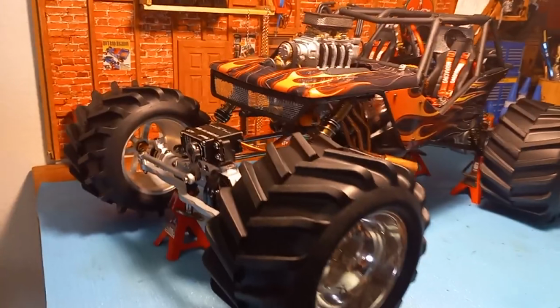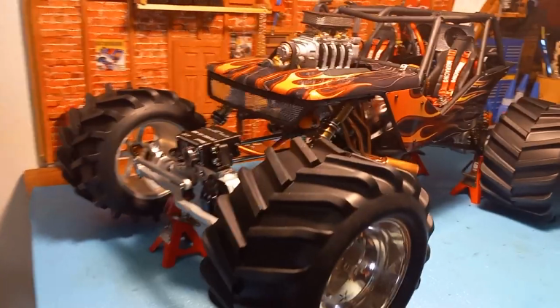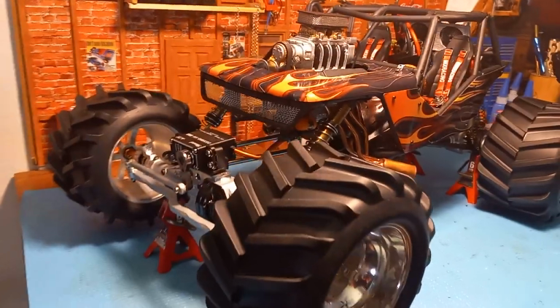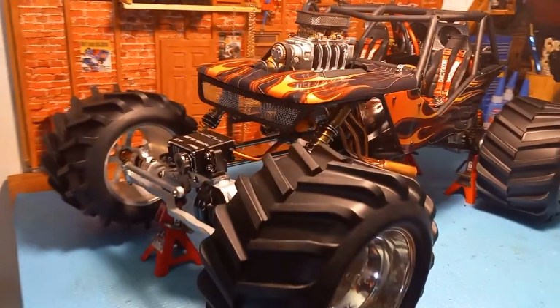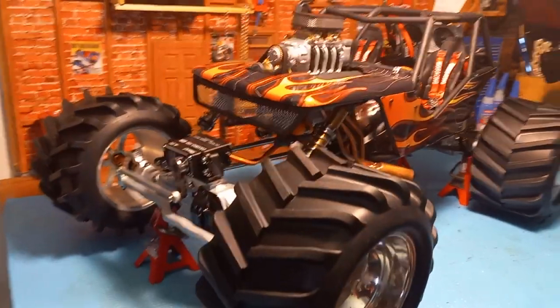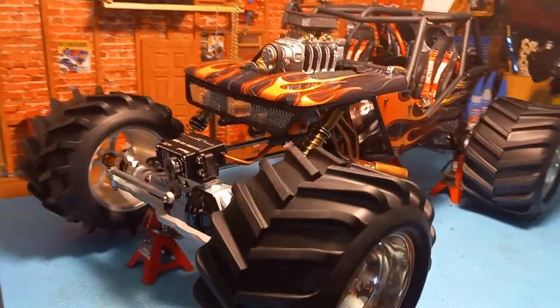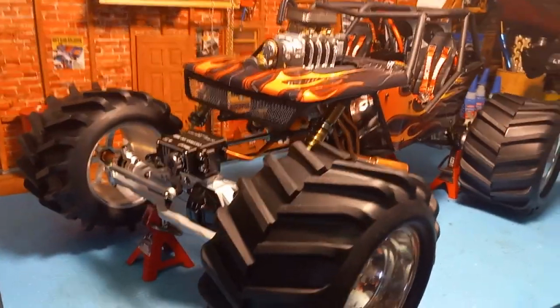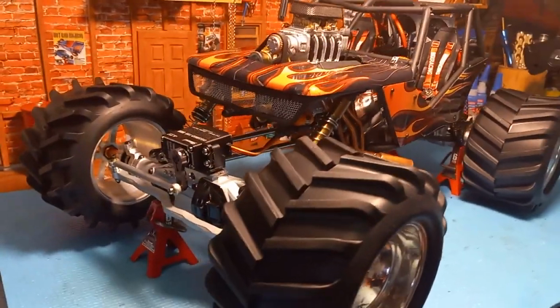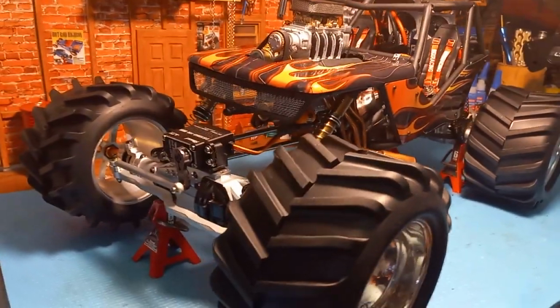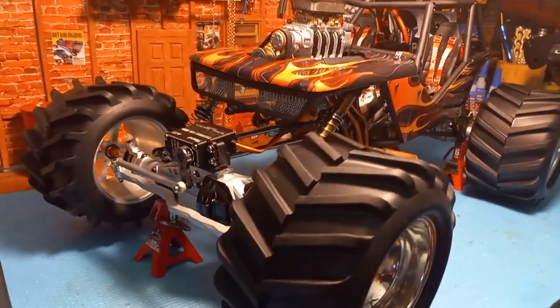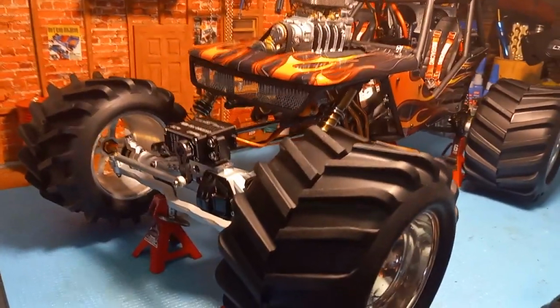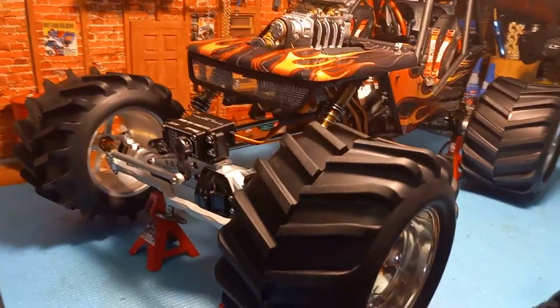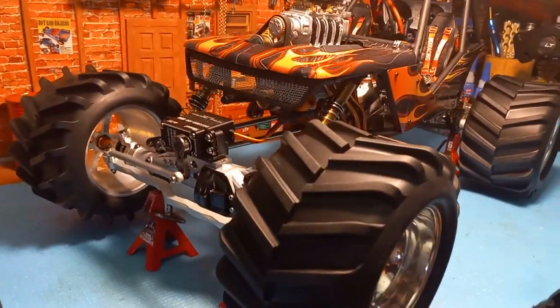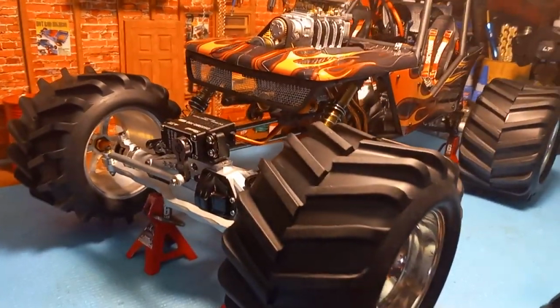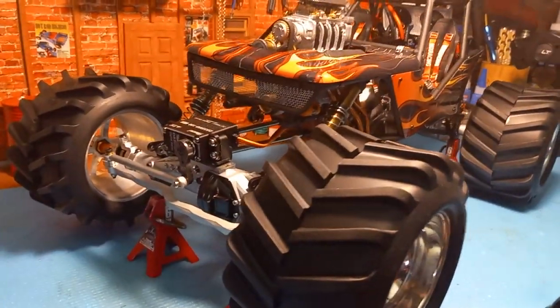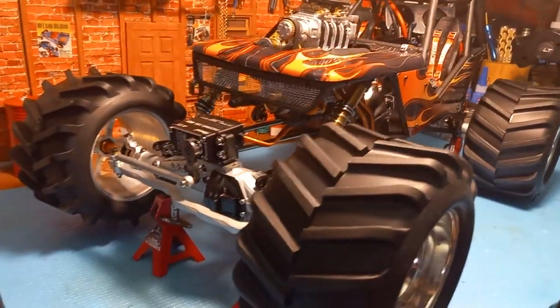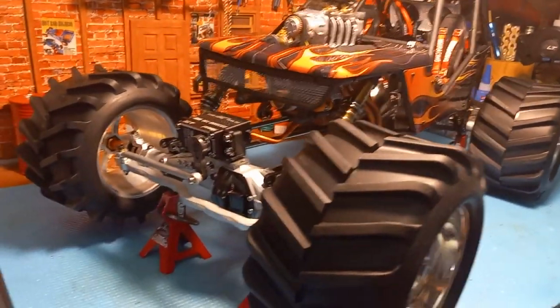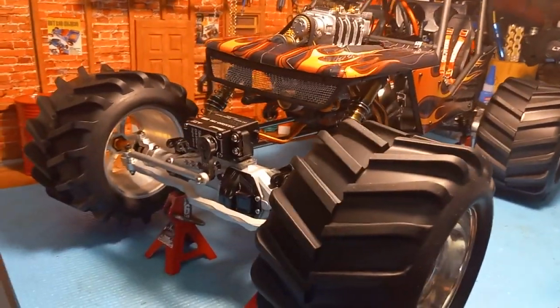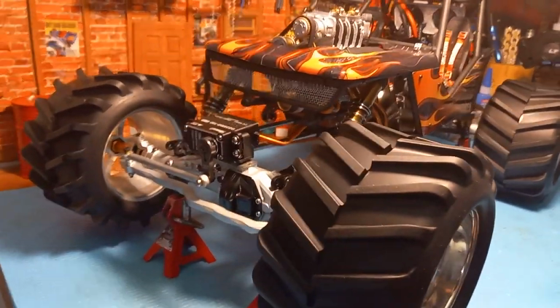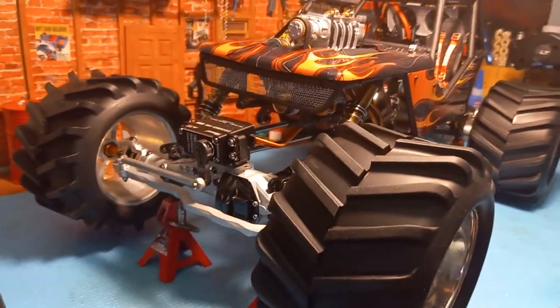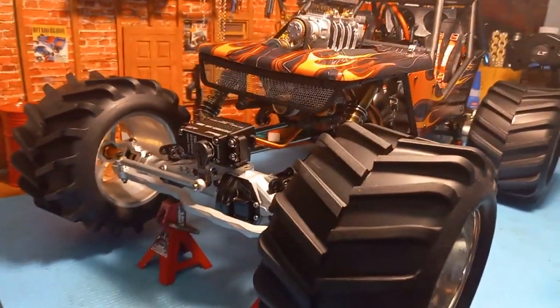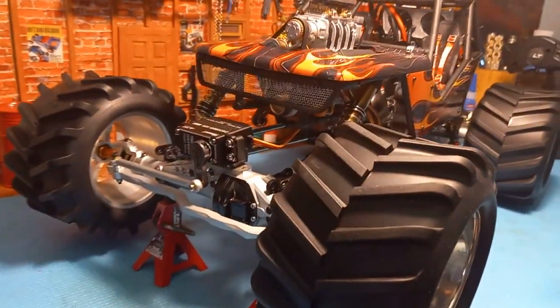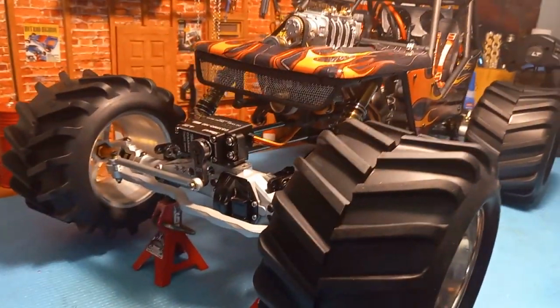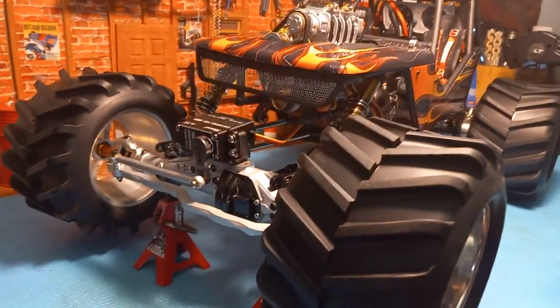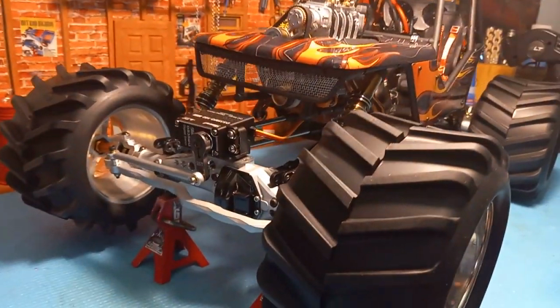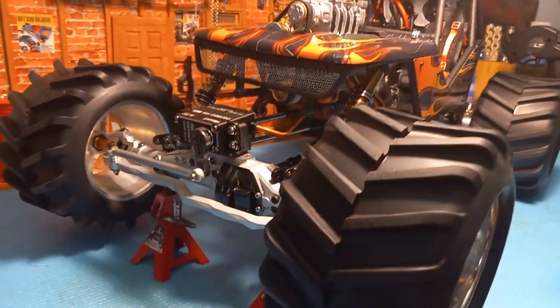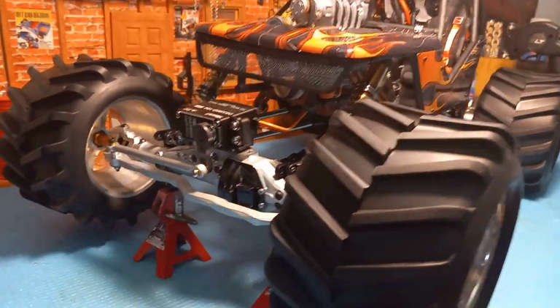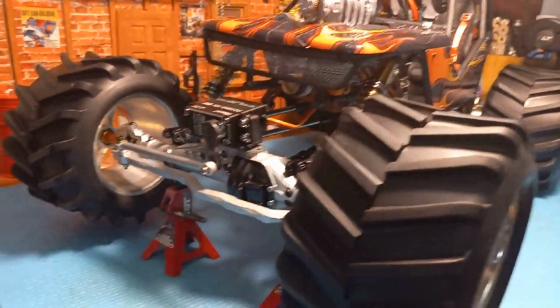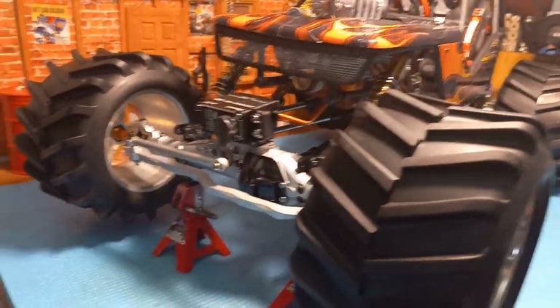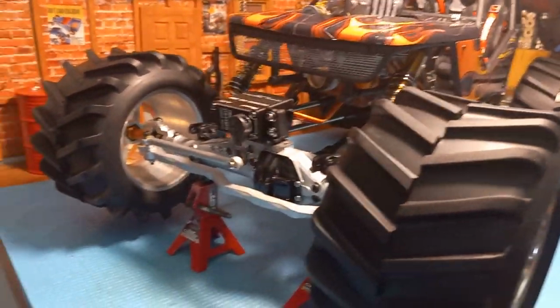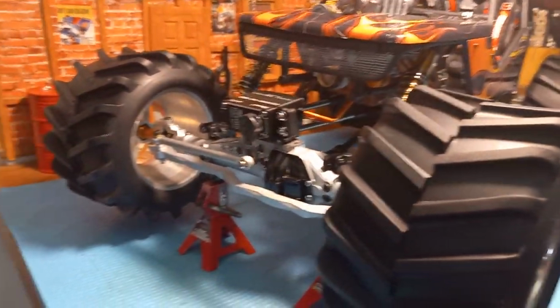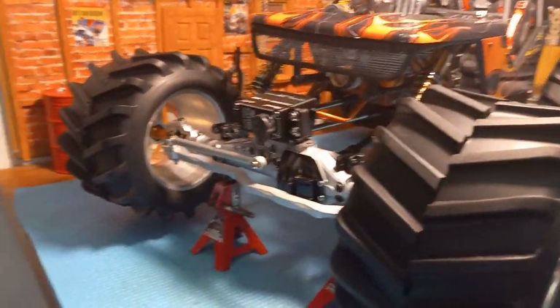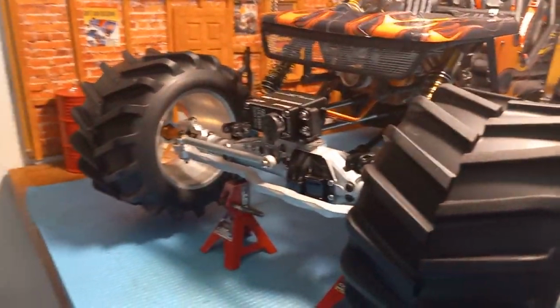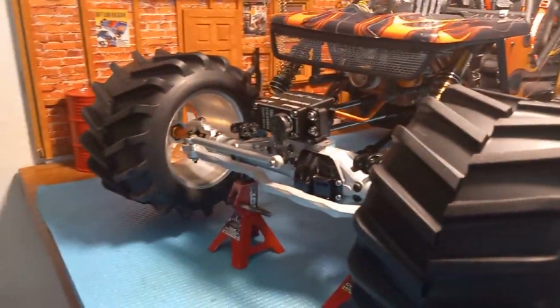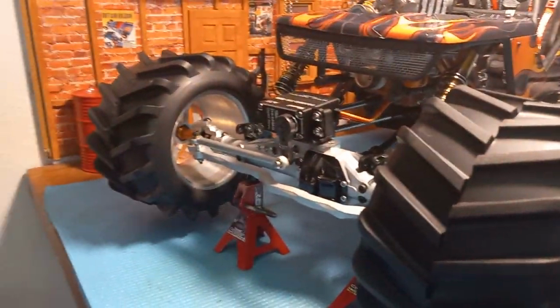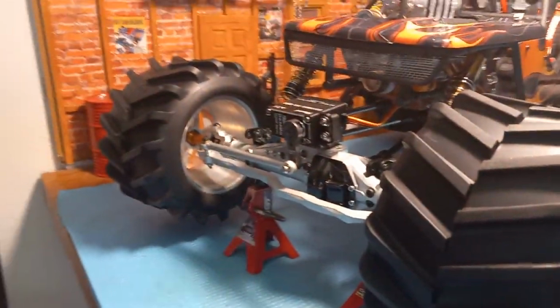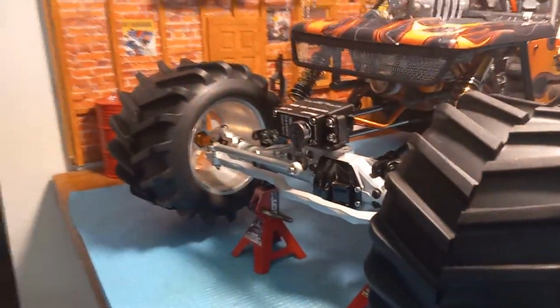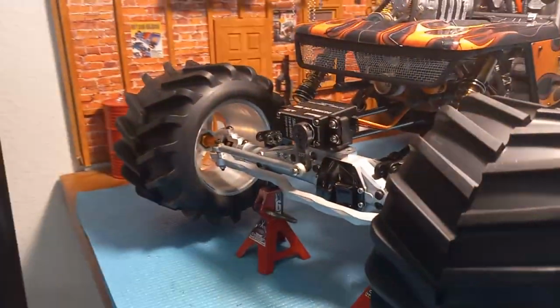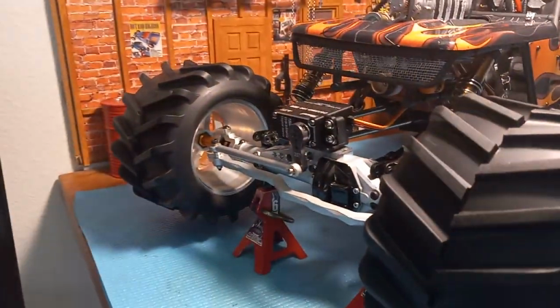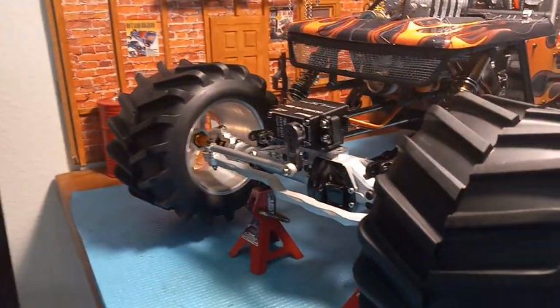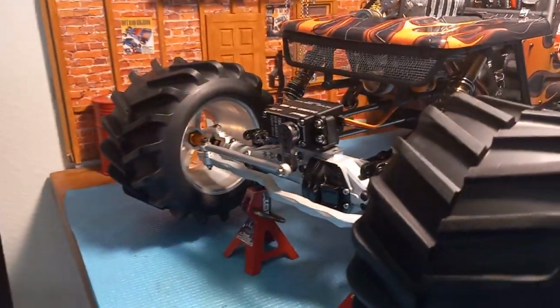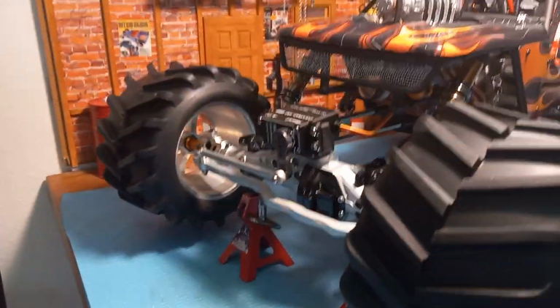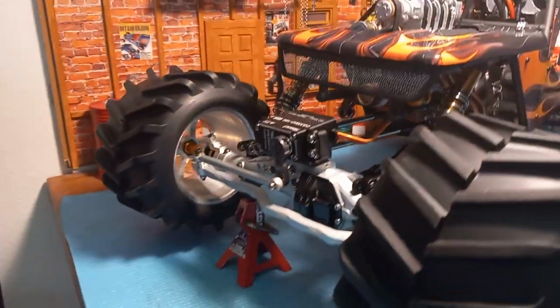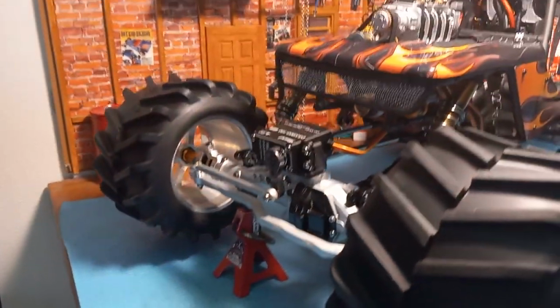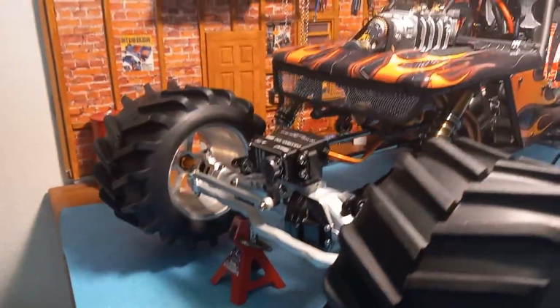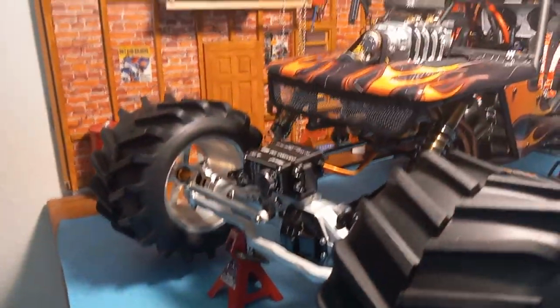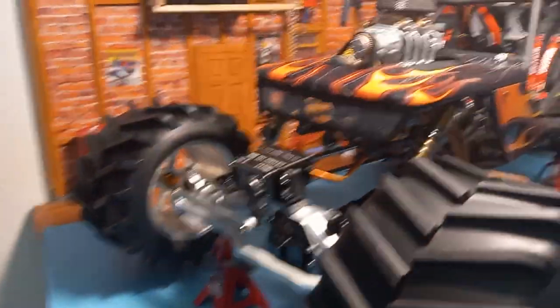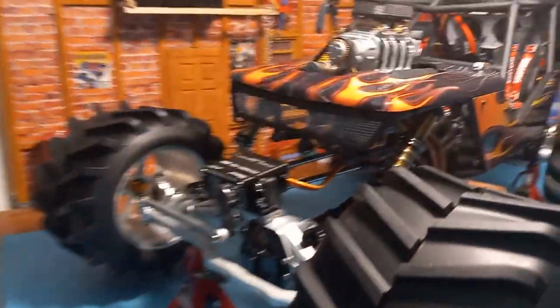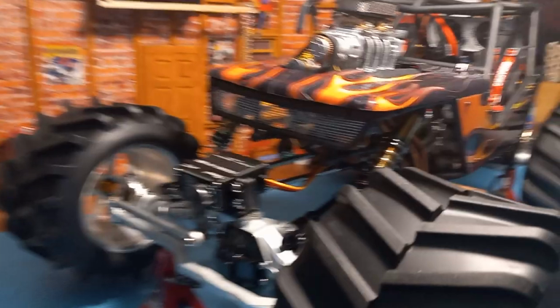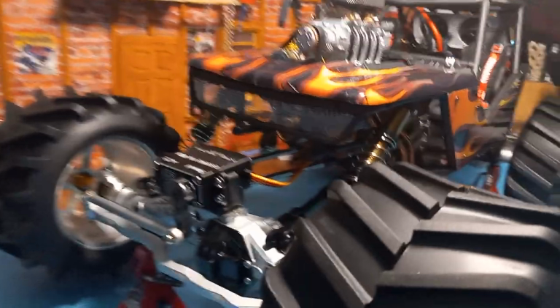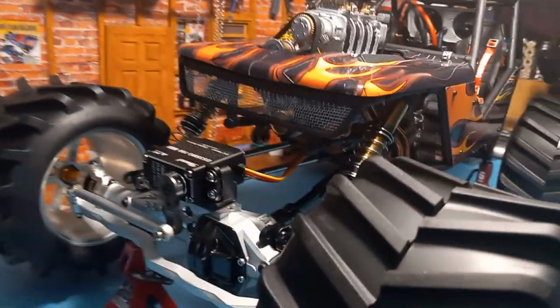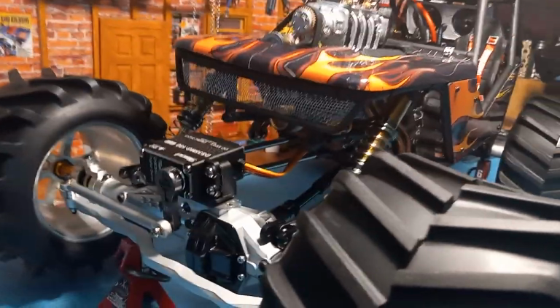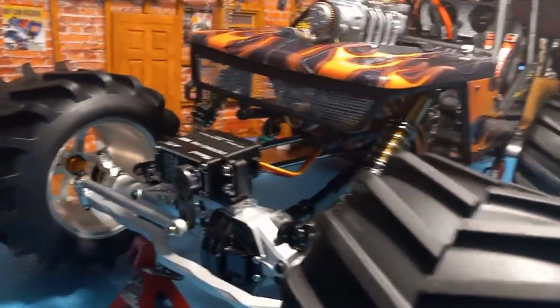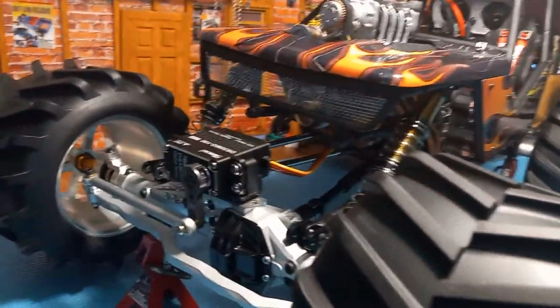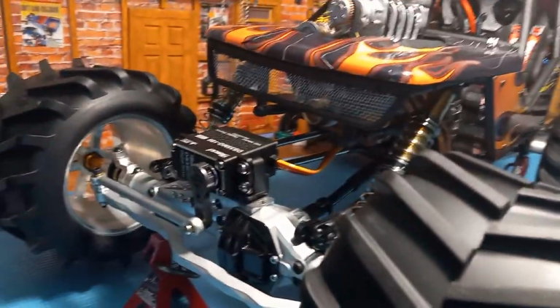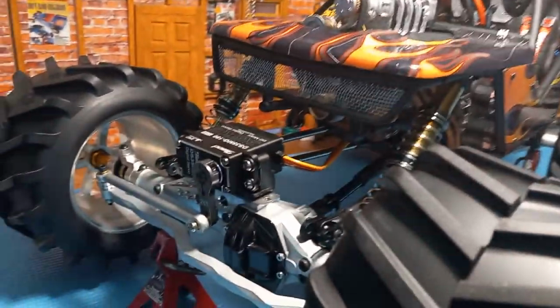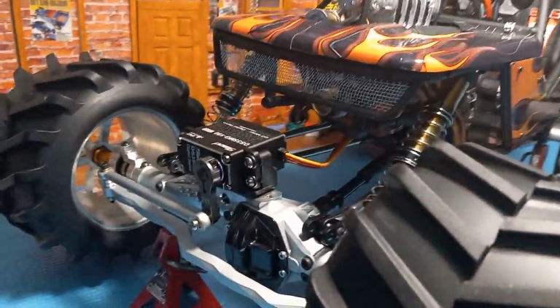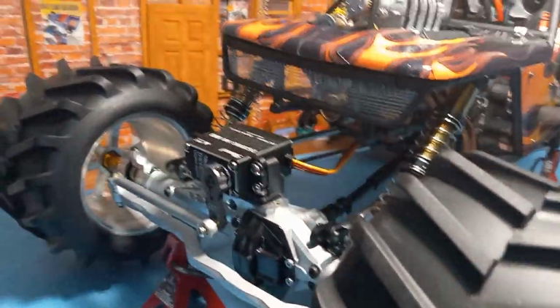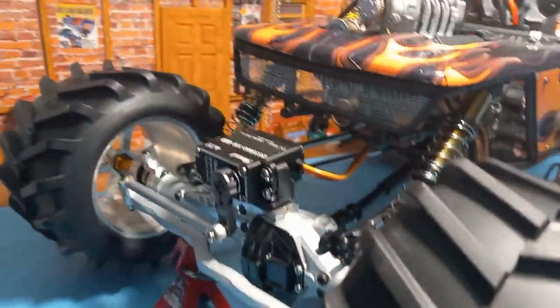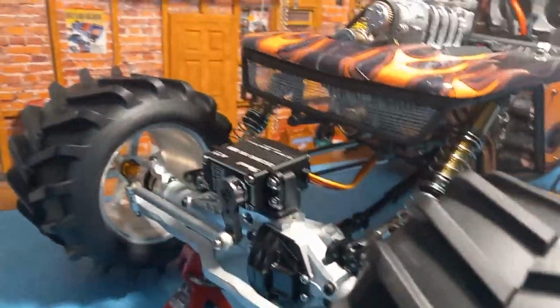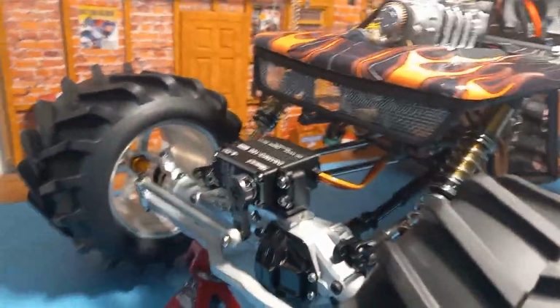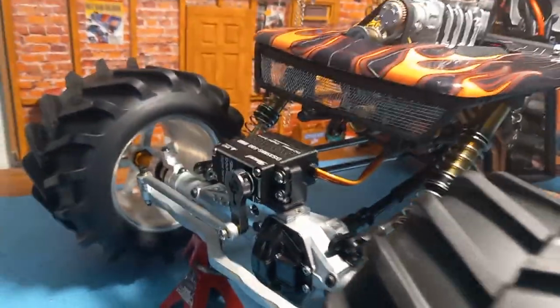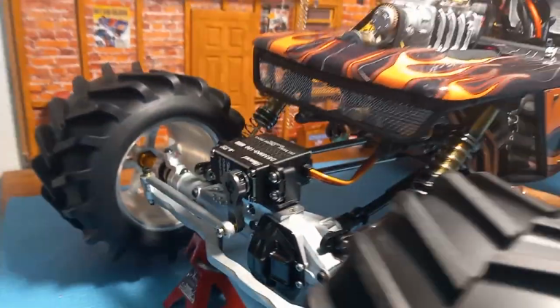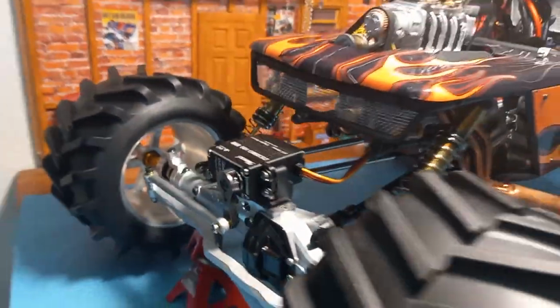Metal gear servo, all metal axles of course, and a metal screen in the front grill.